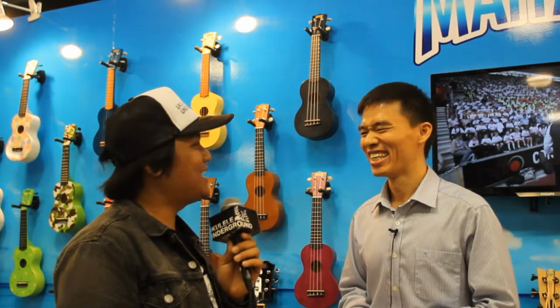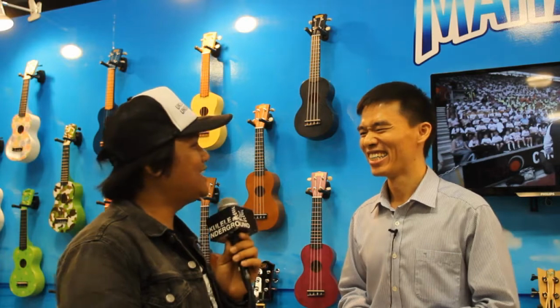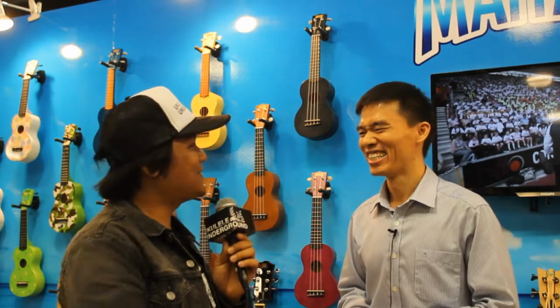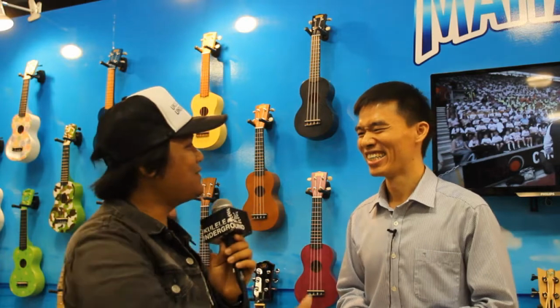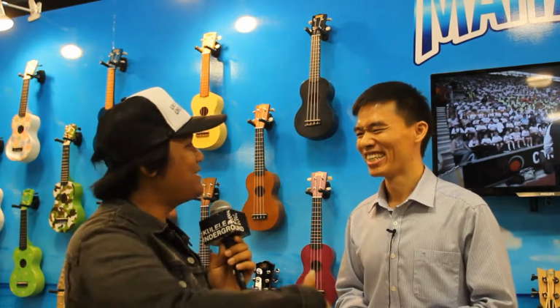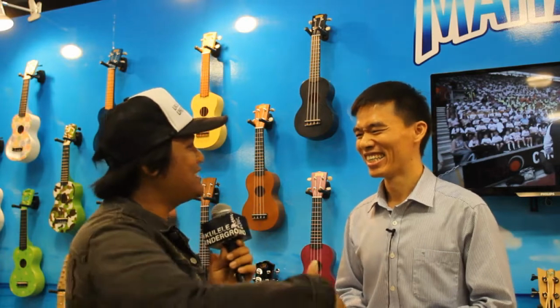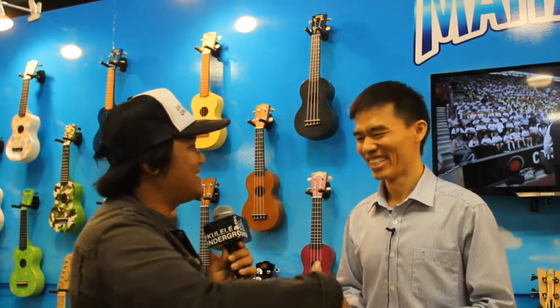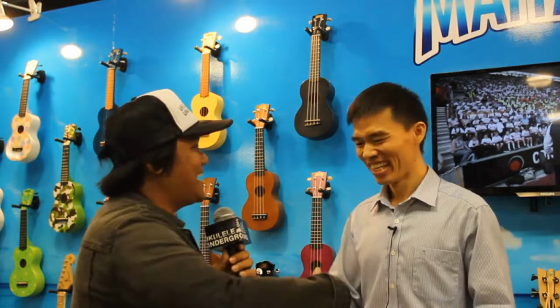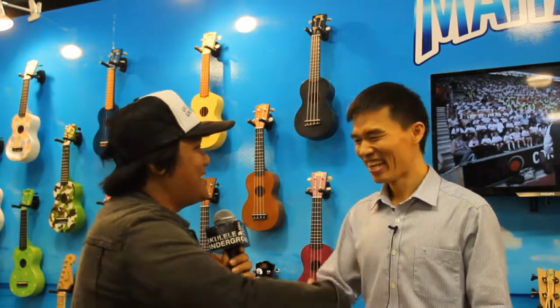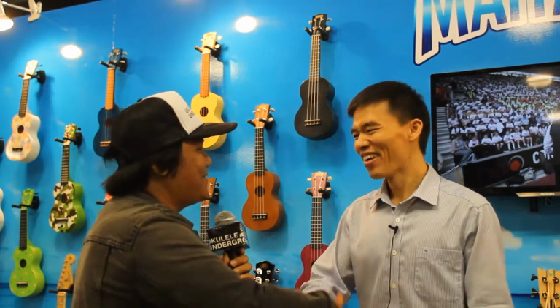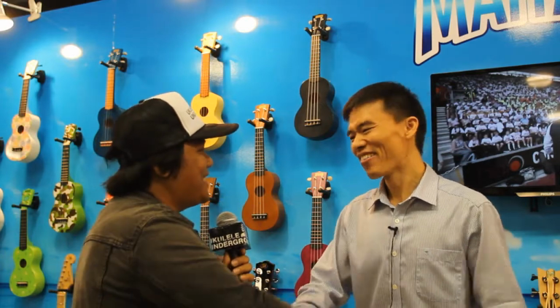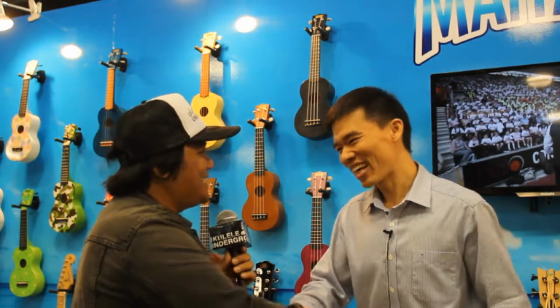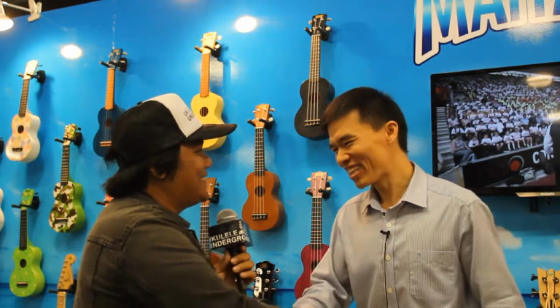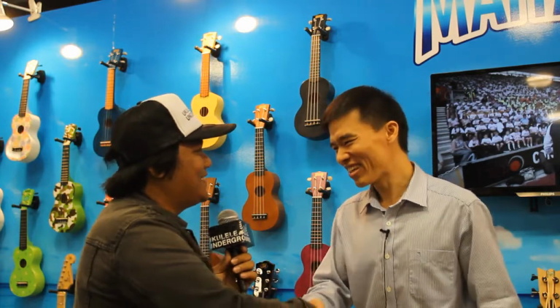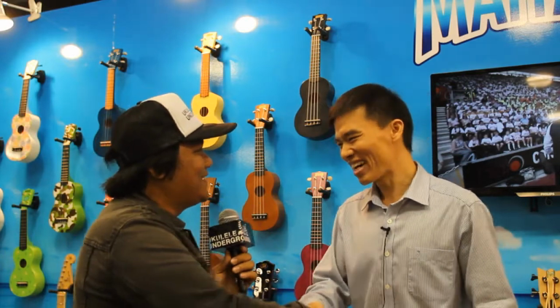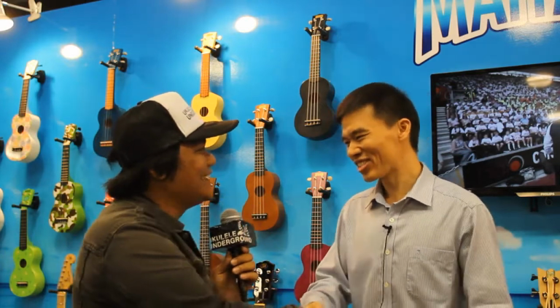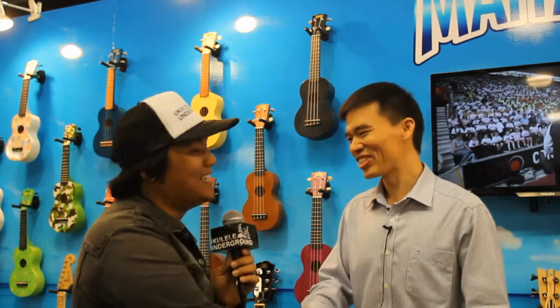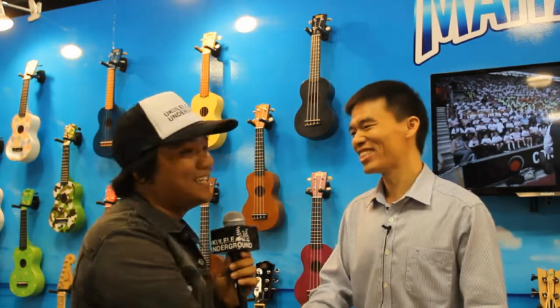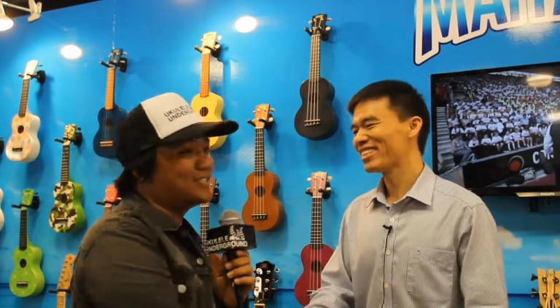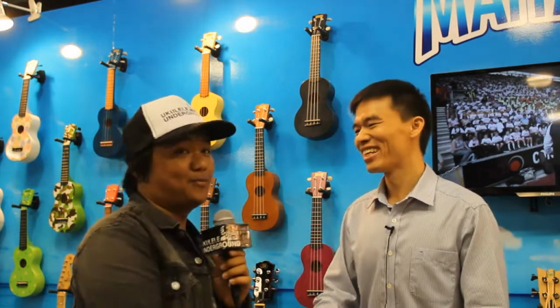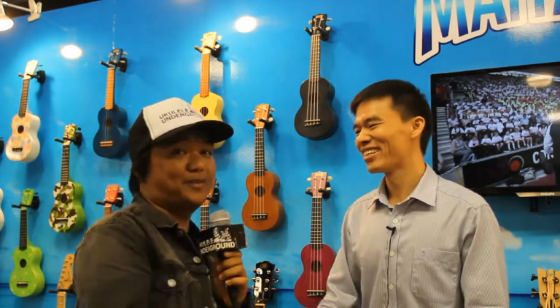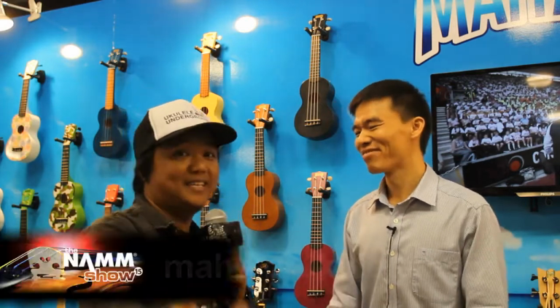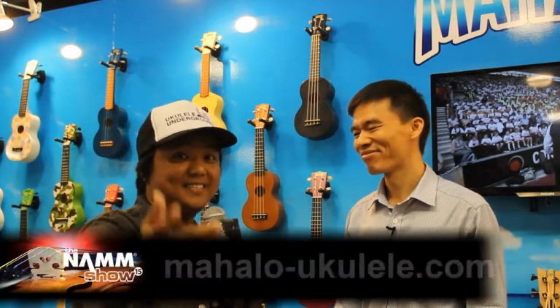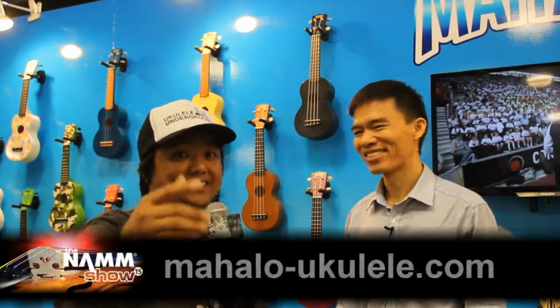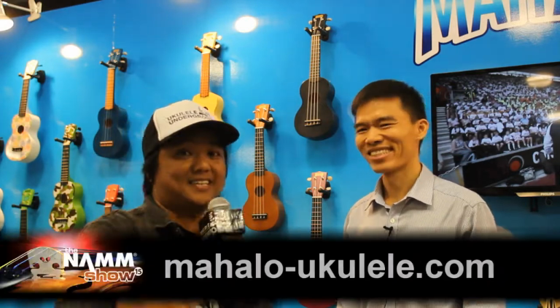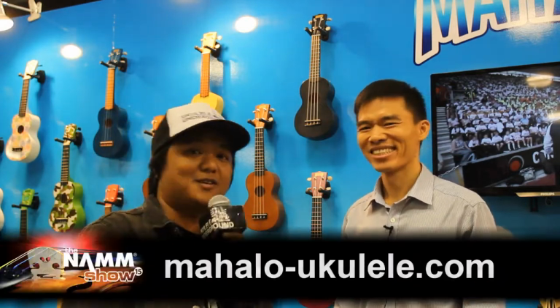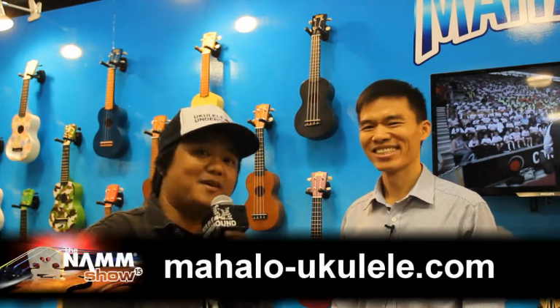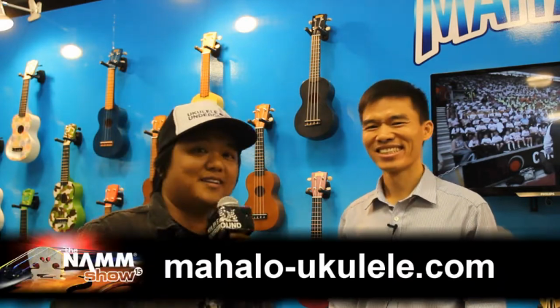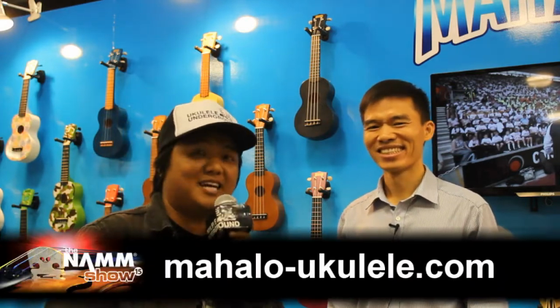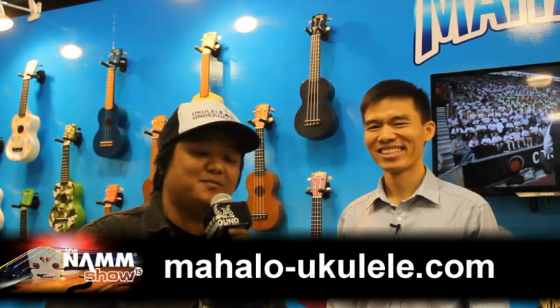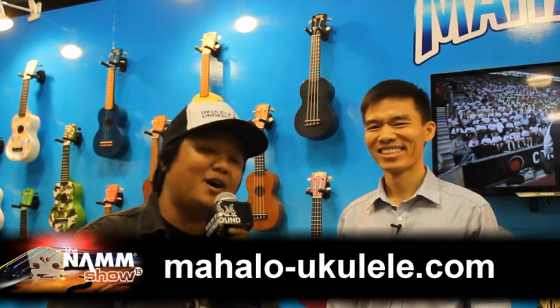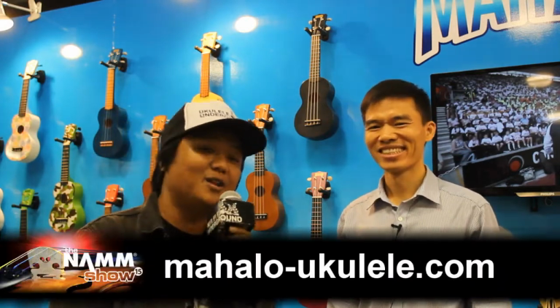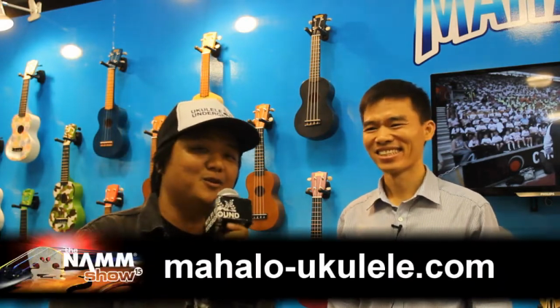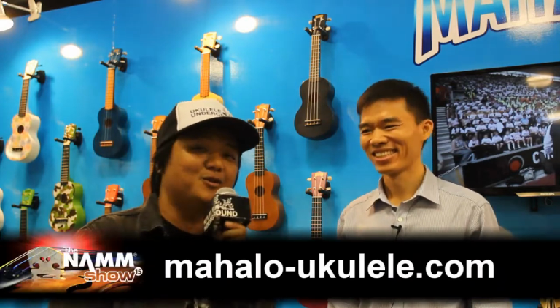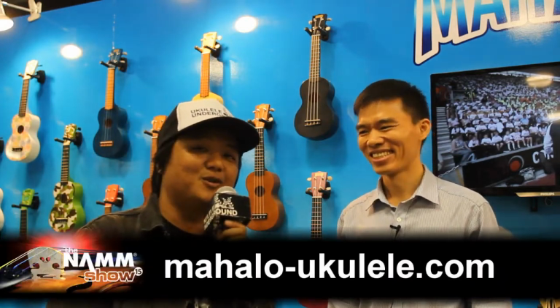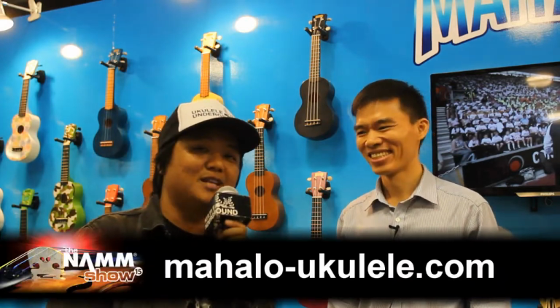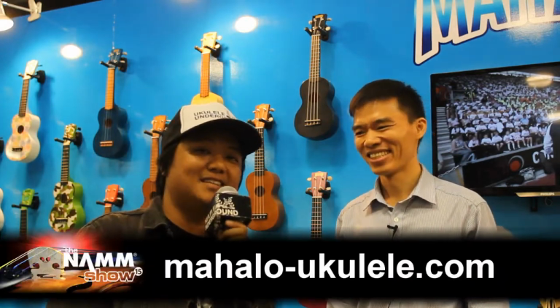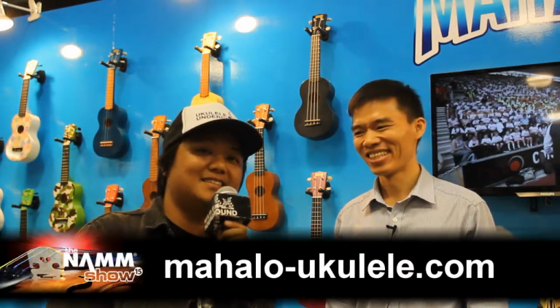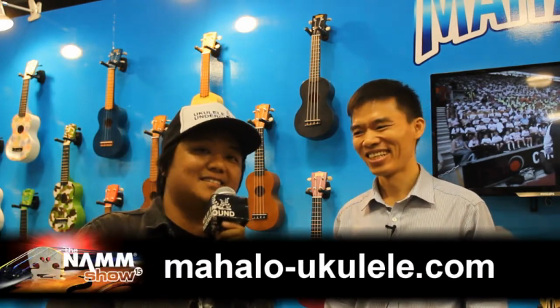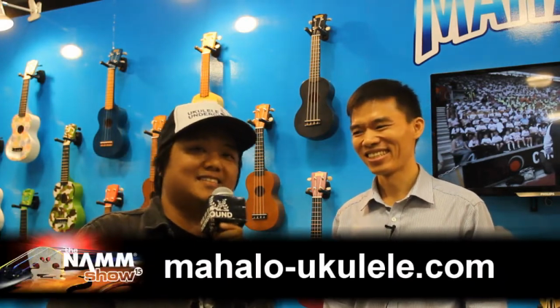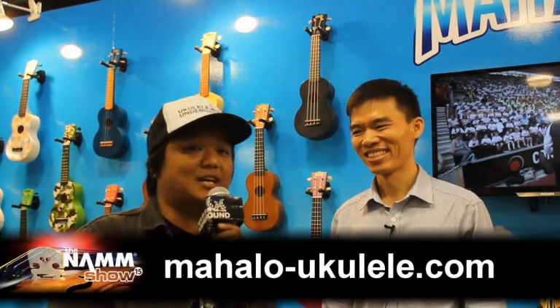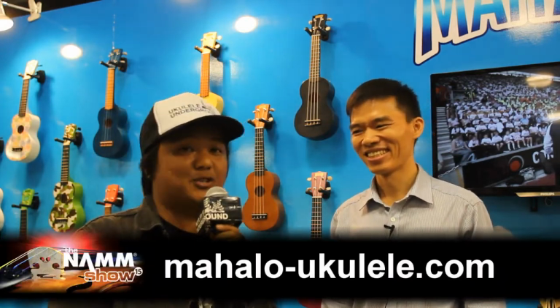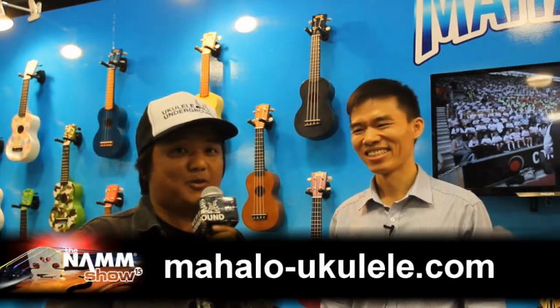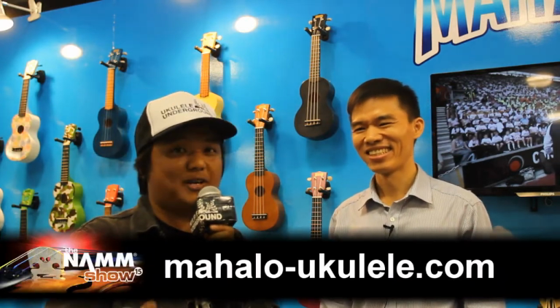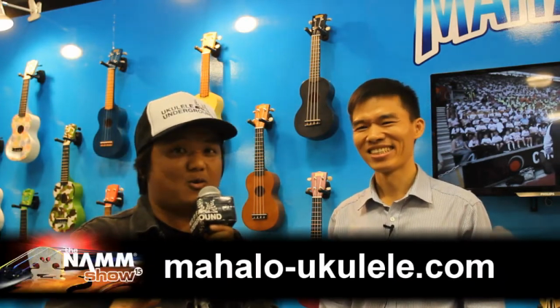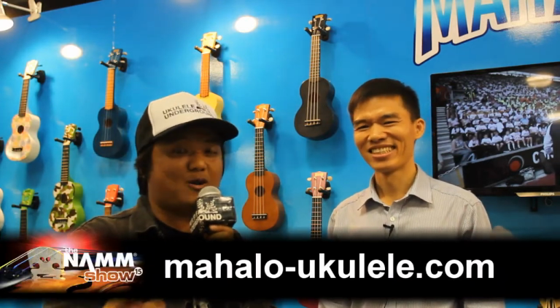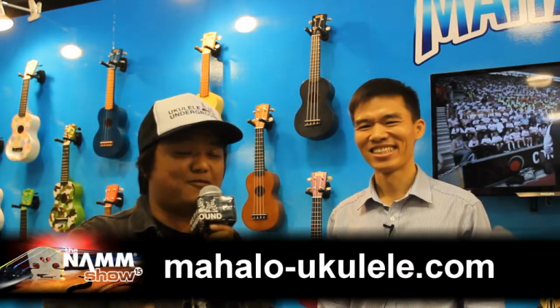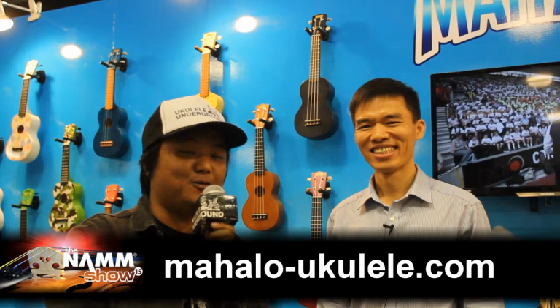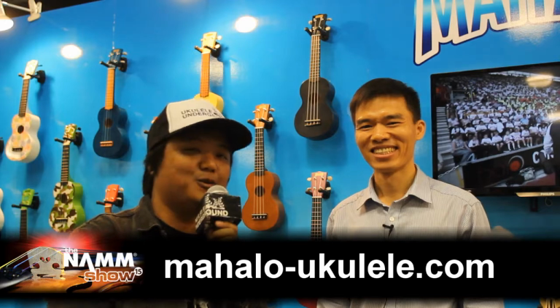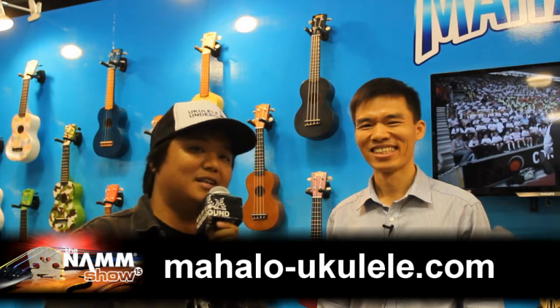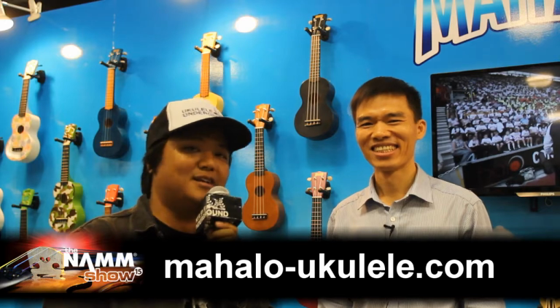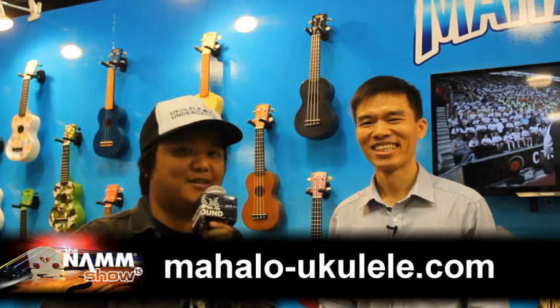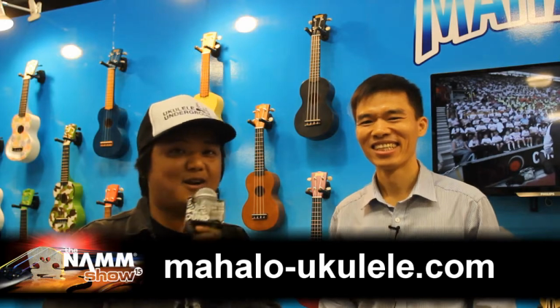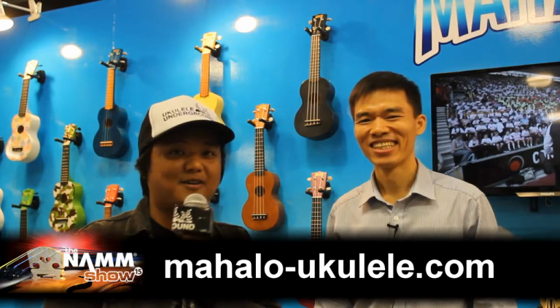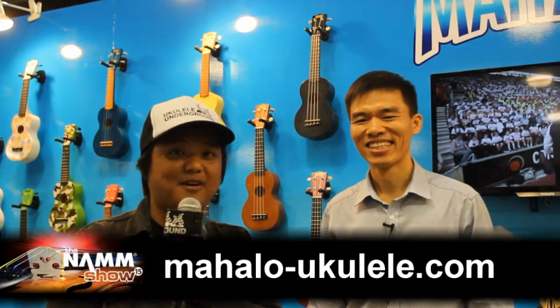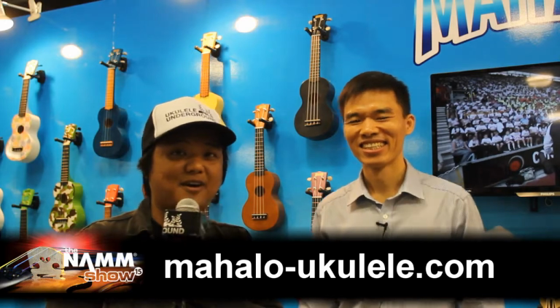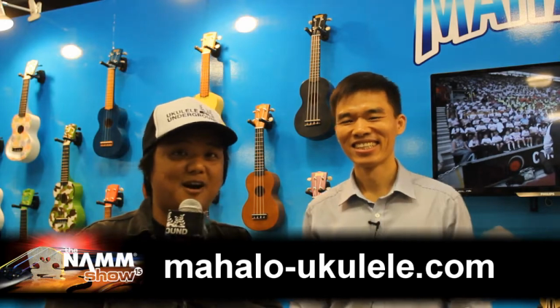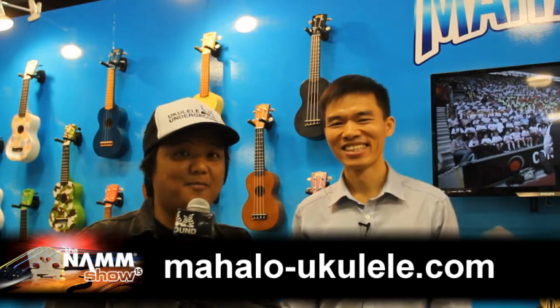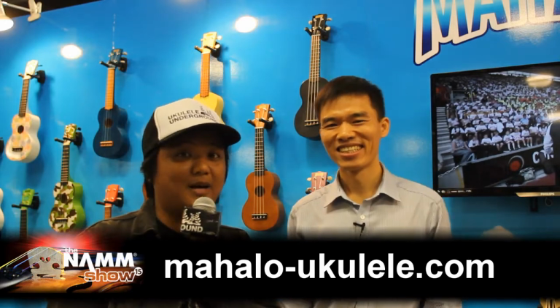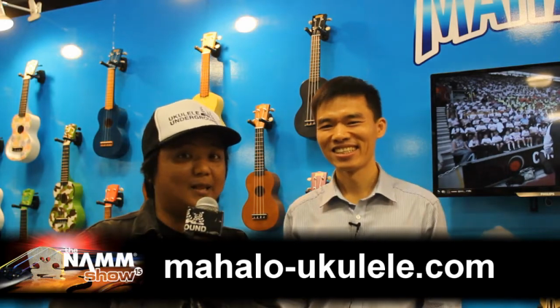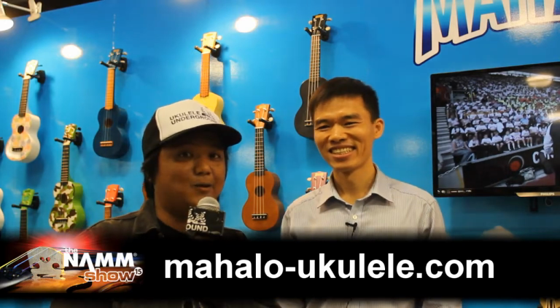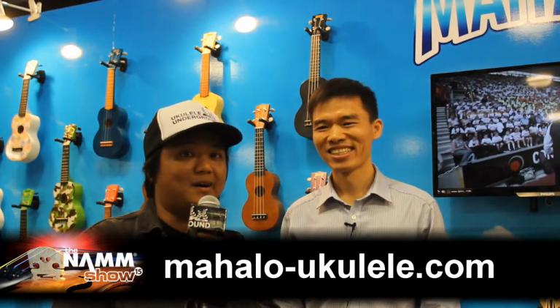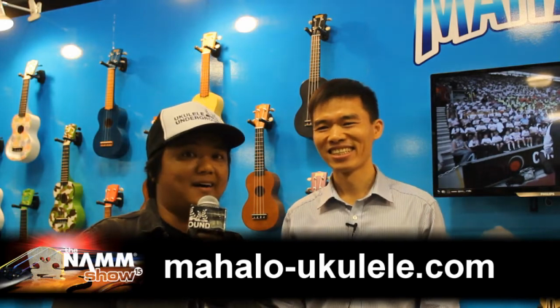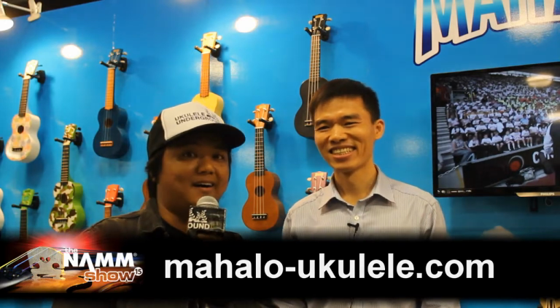Well, thank you so much, Sam. Thank you, Eldrin. Please check them out, guys — Mahalo ukuleles. This is Eldrin Guerrera for ukuleleantheground.com. Aloha.